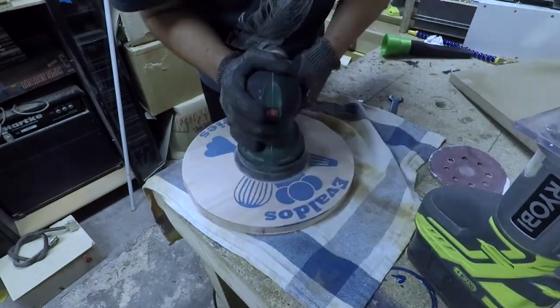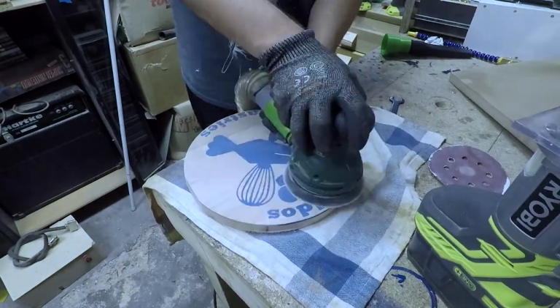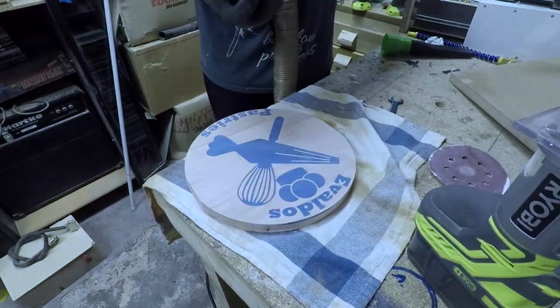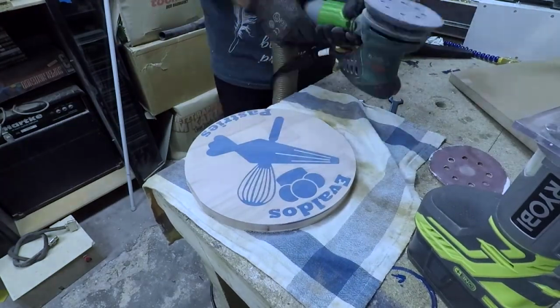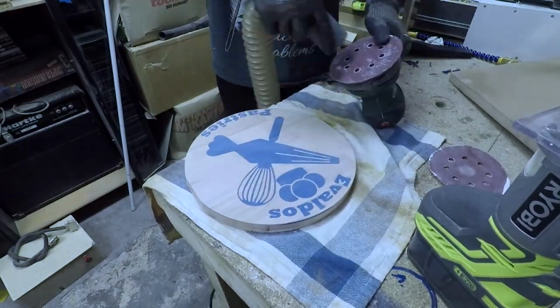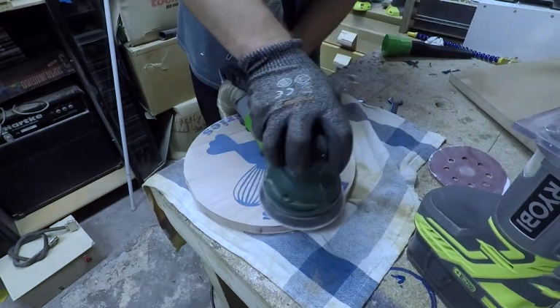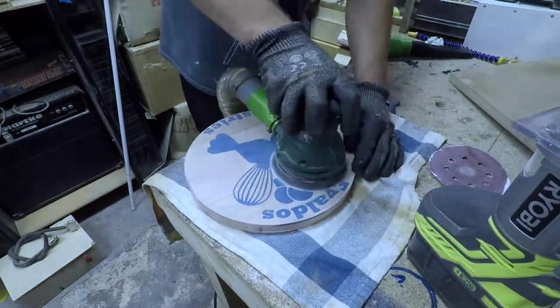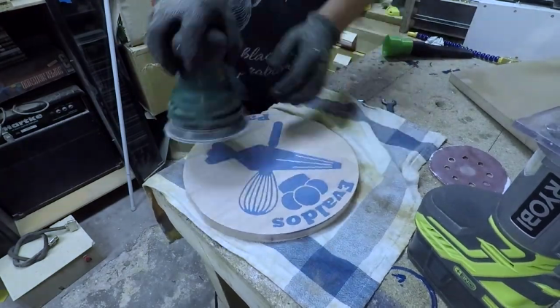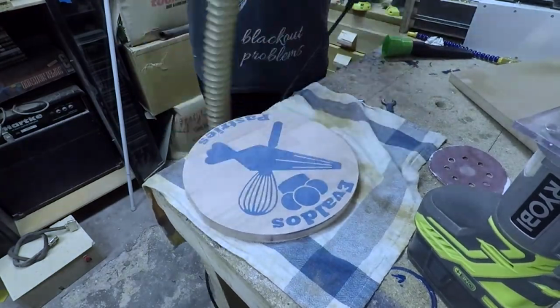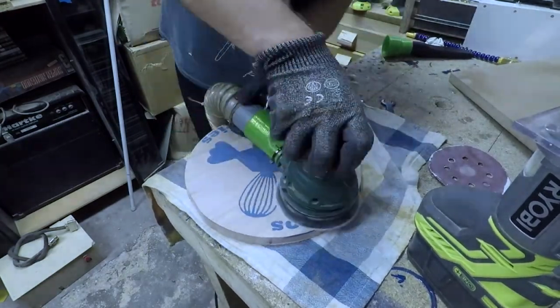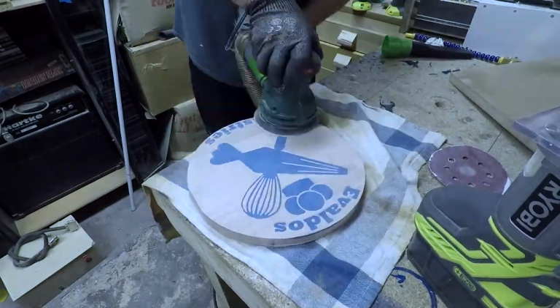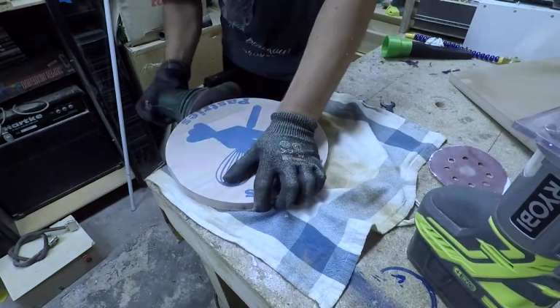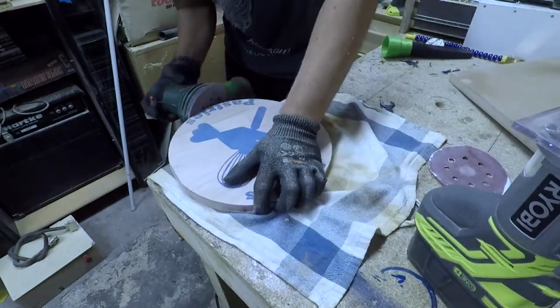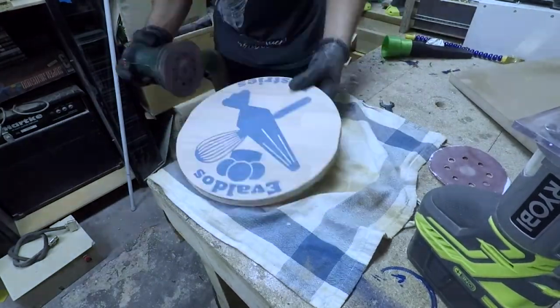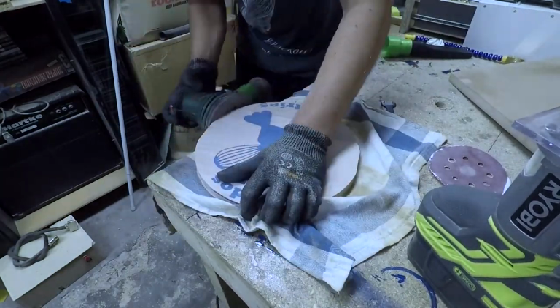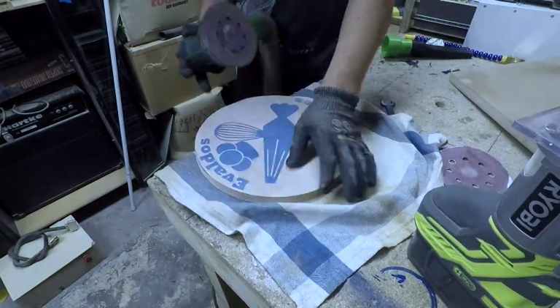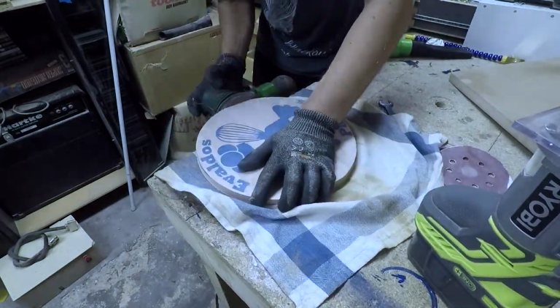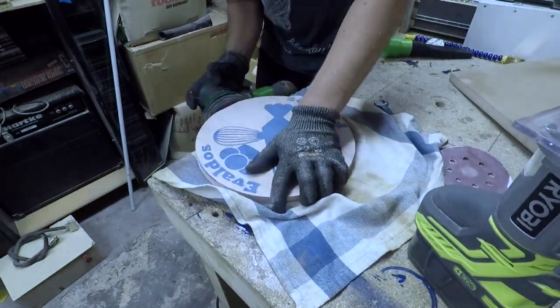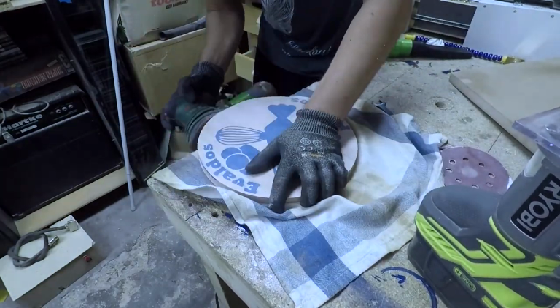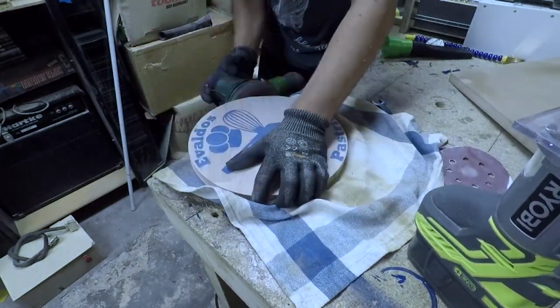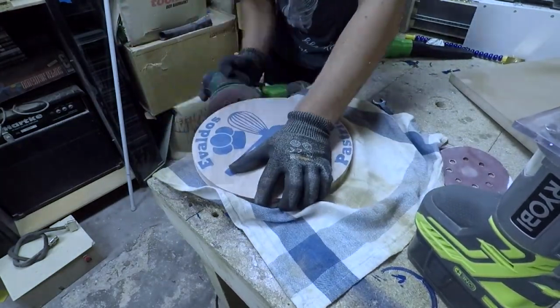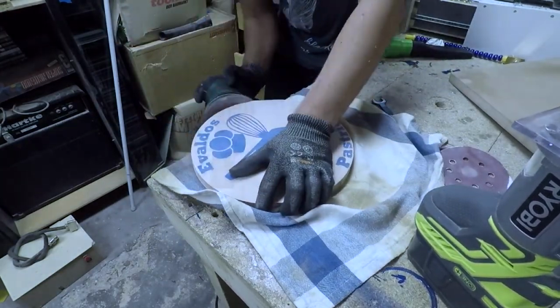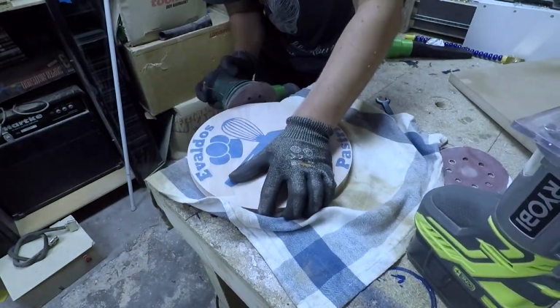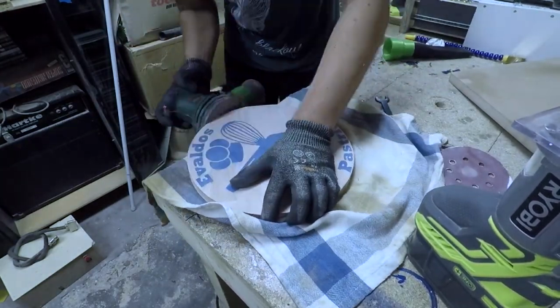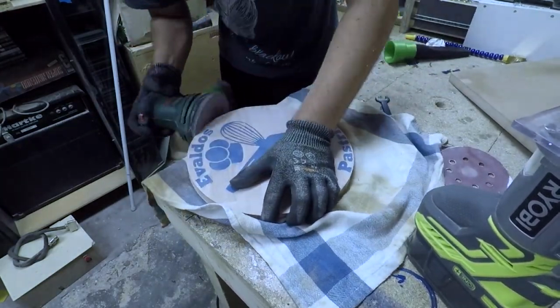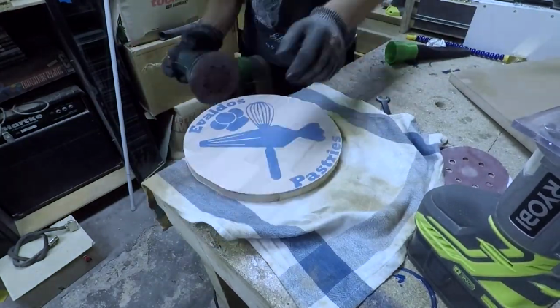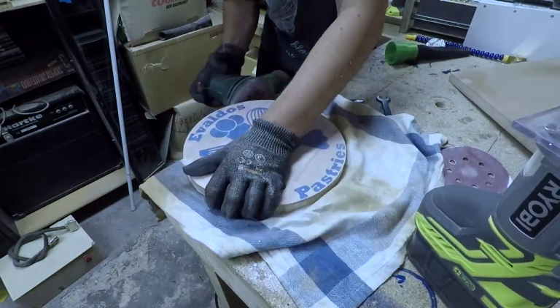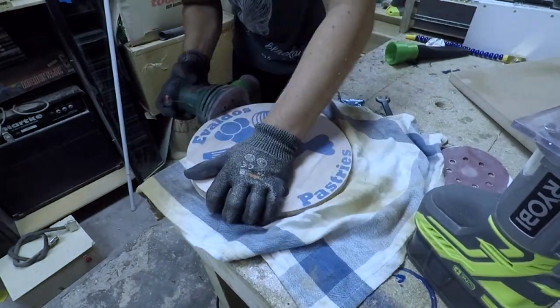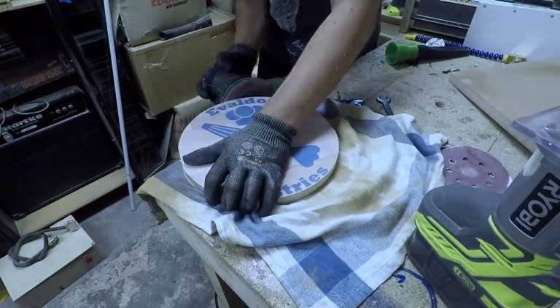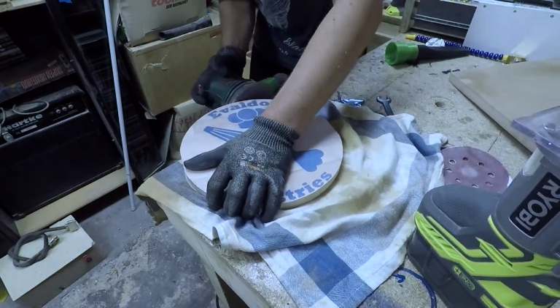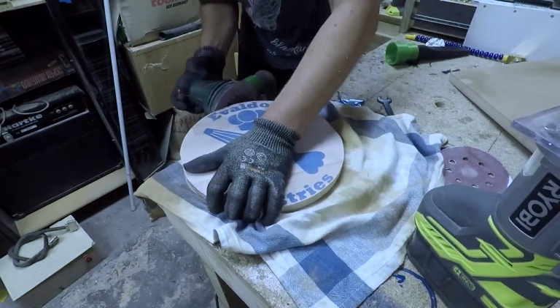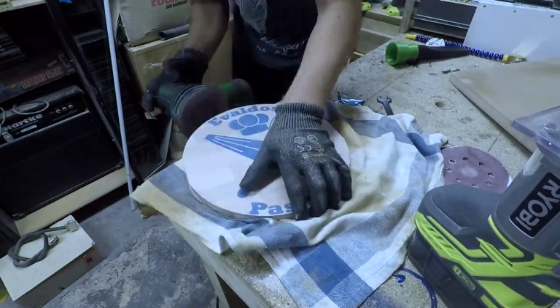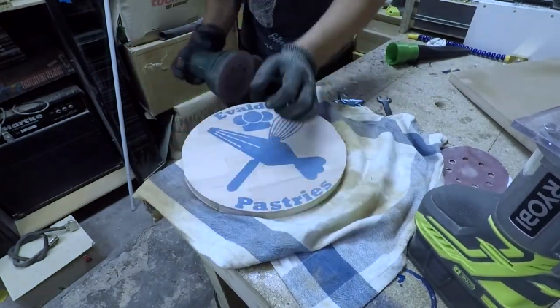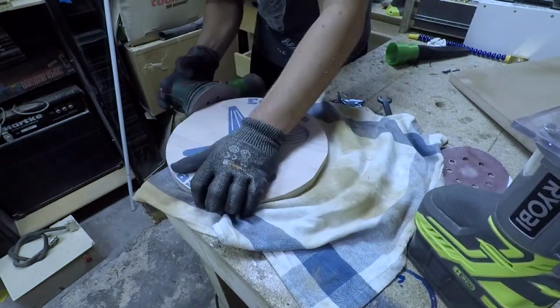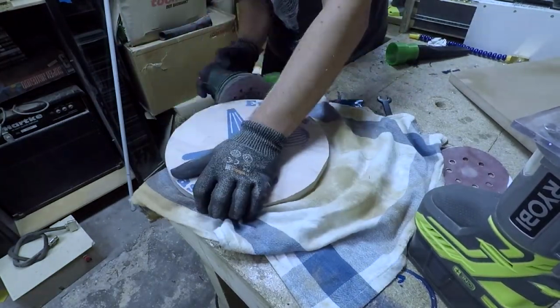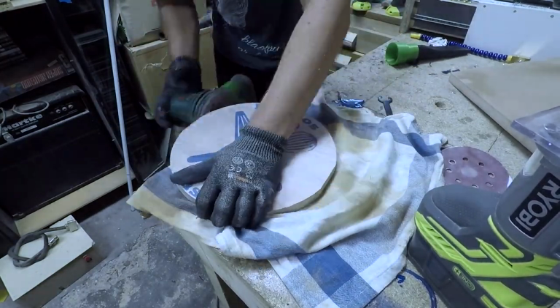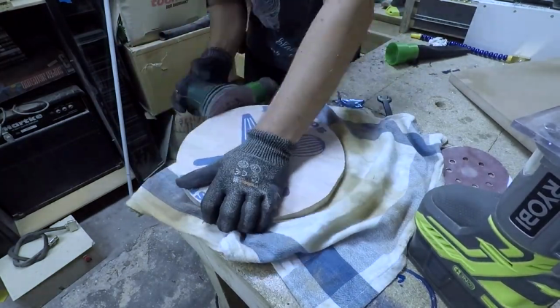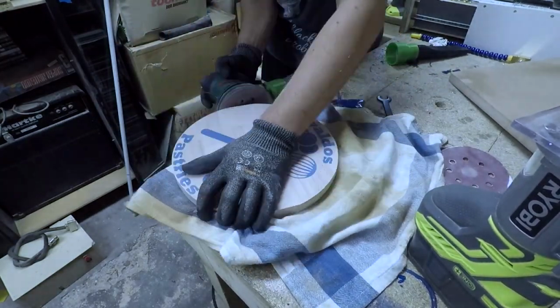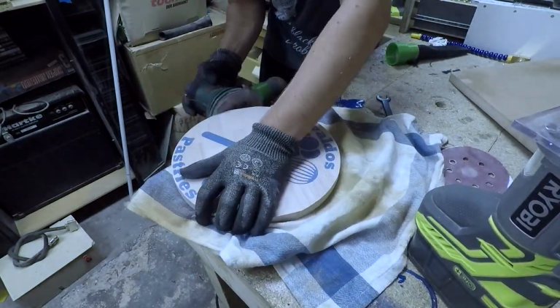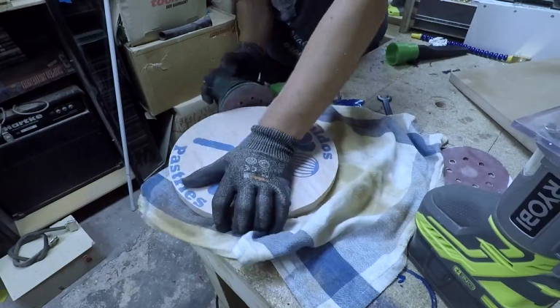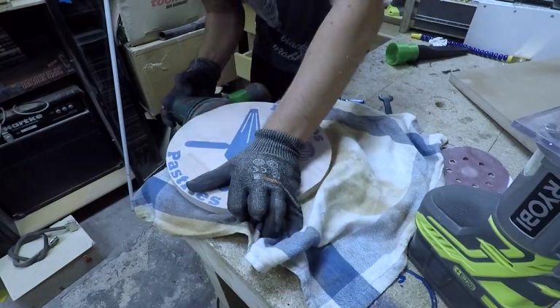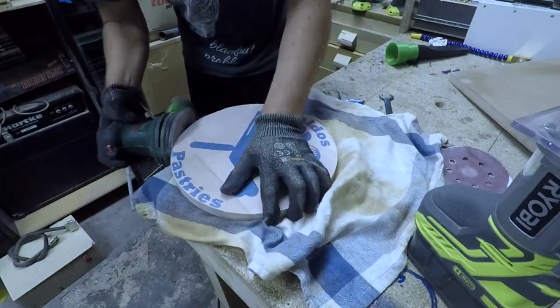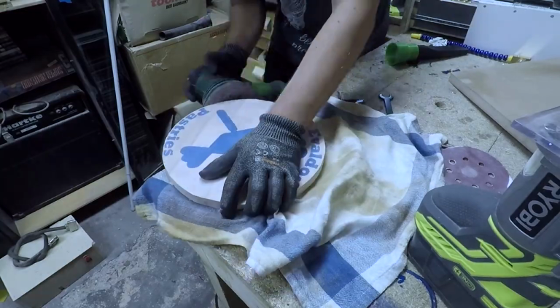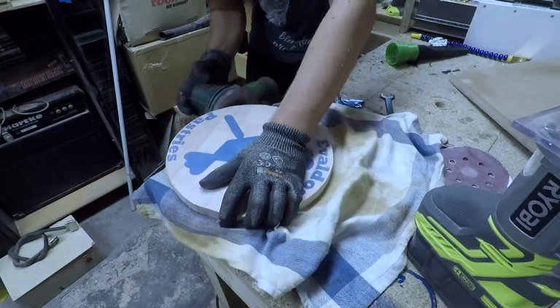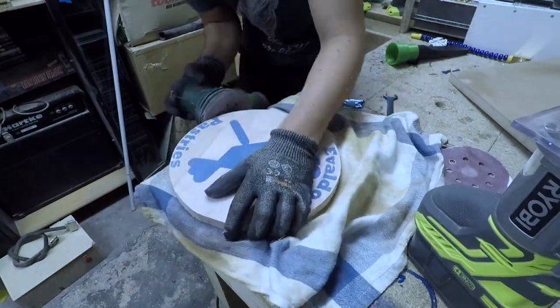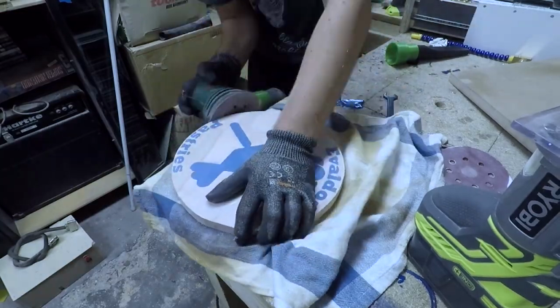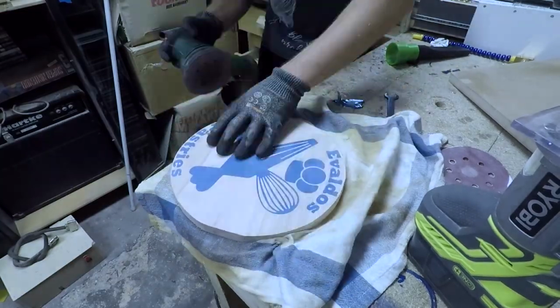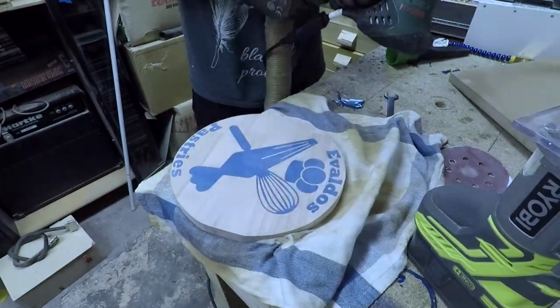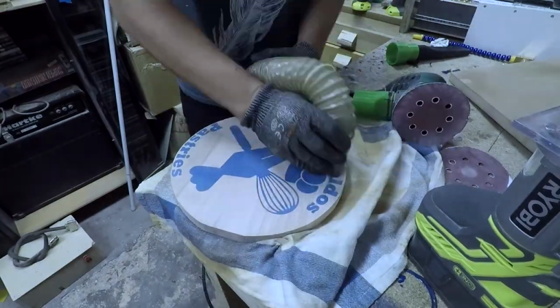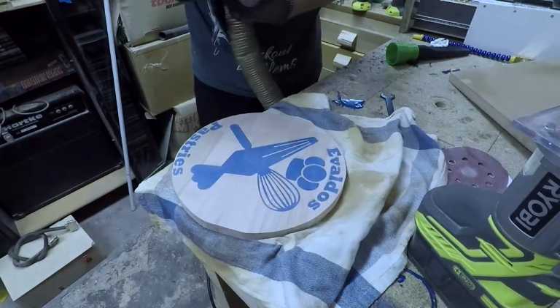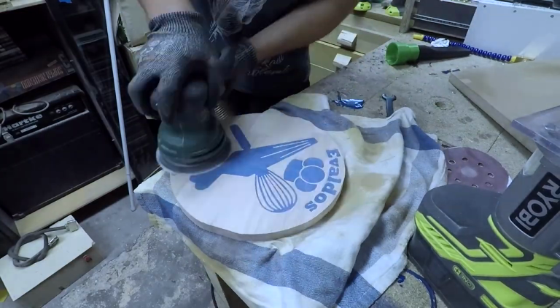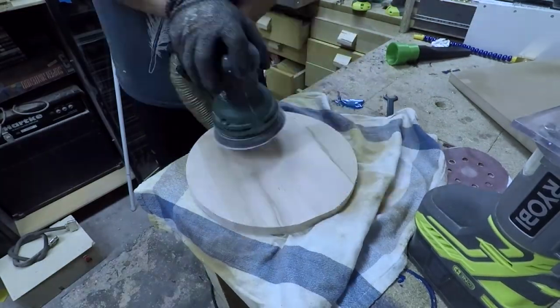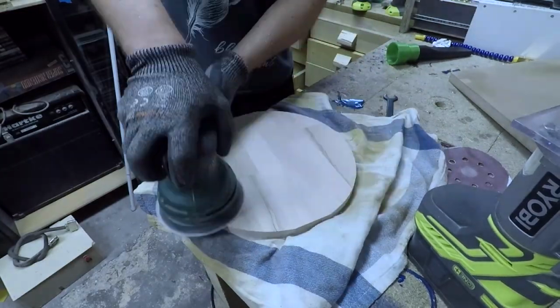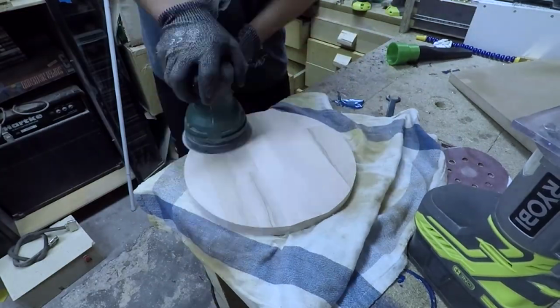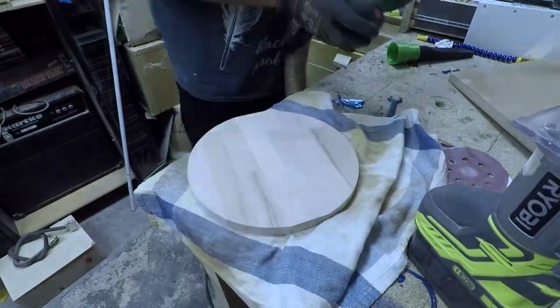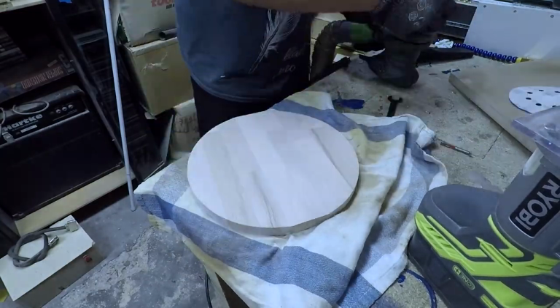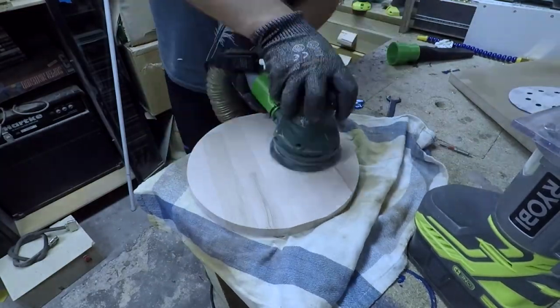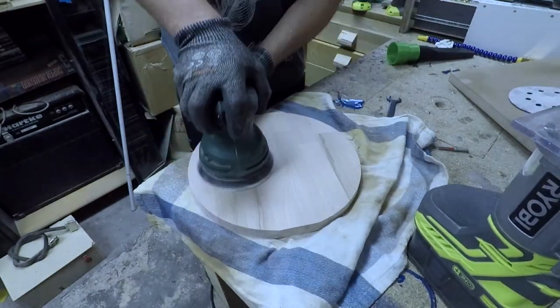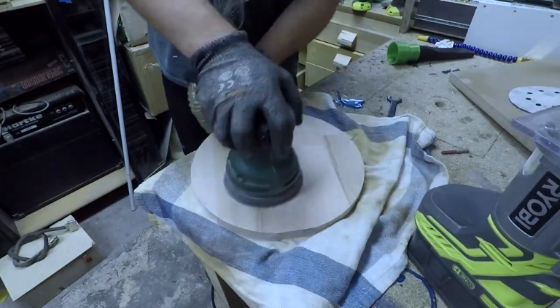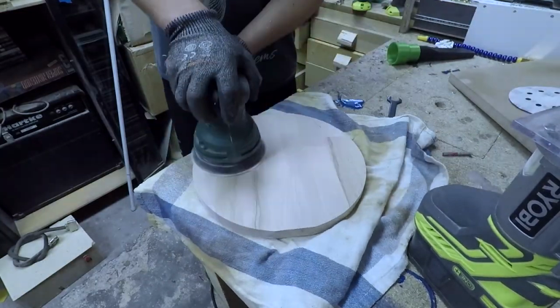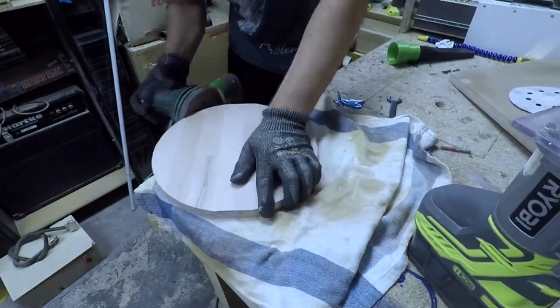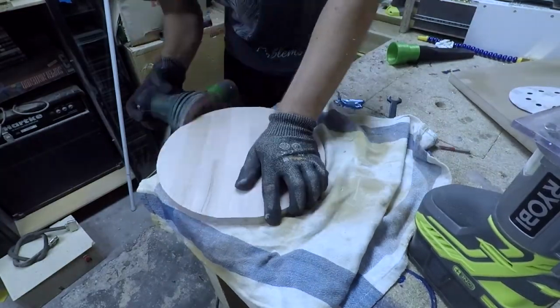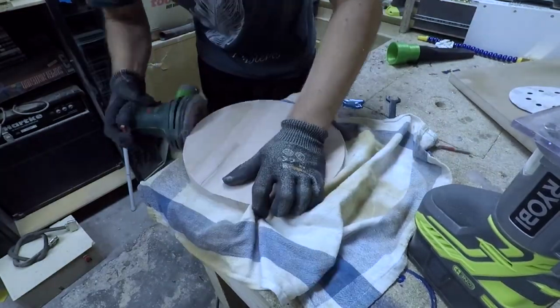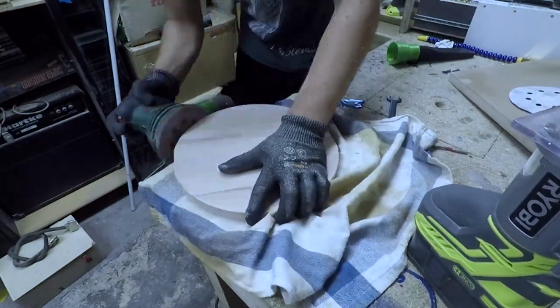And now, even though I took great care with all the surfaces, I still had to spend almost half an hour sanding this.